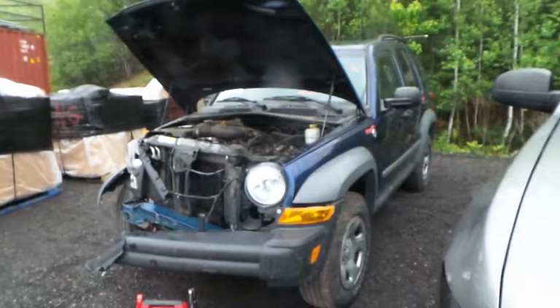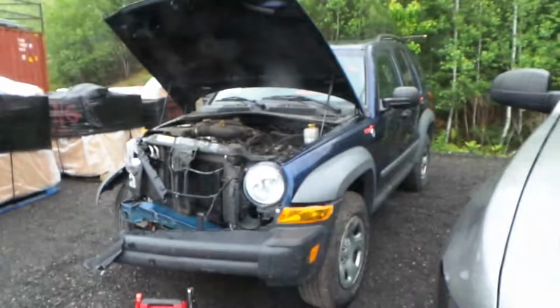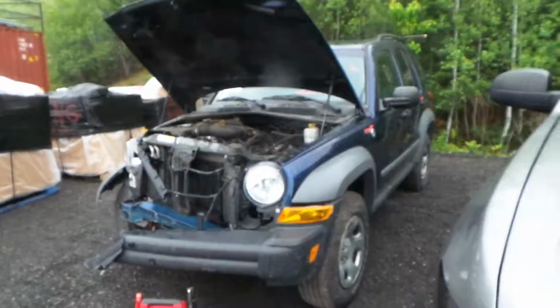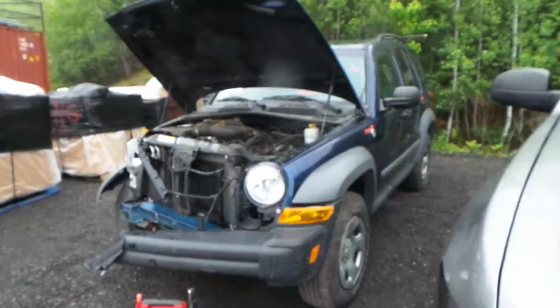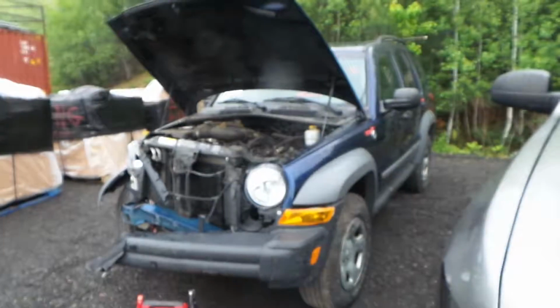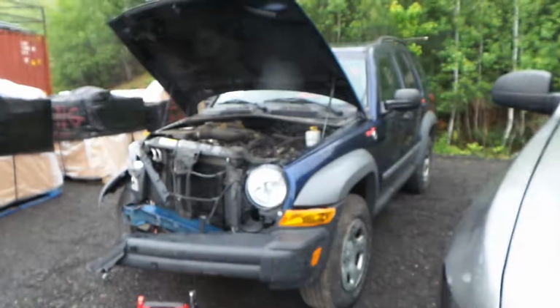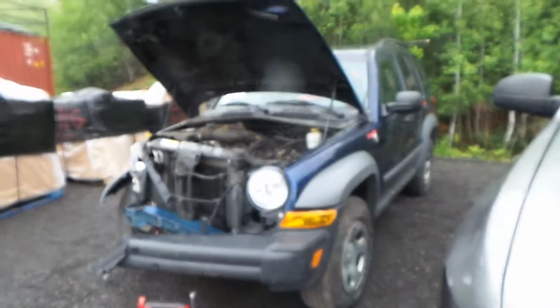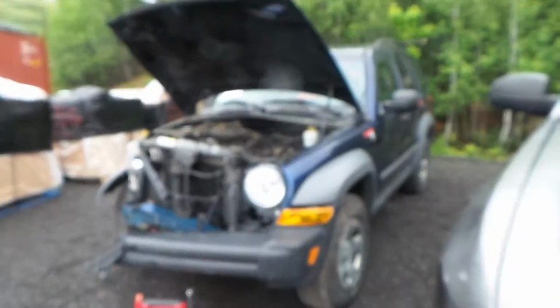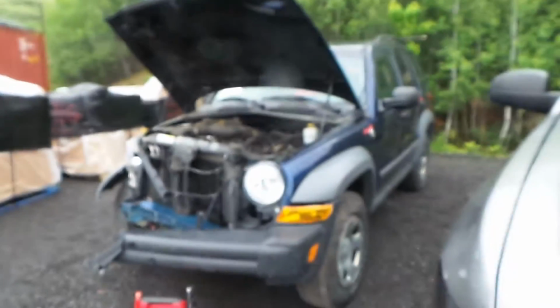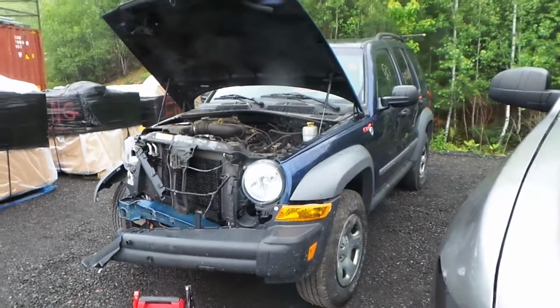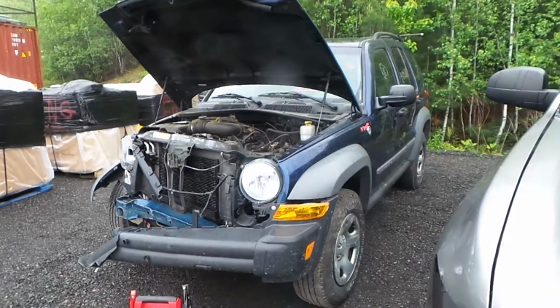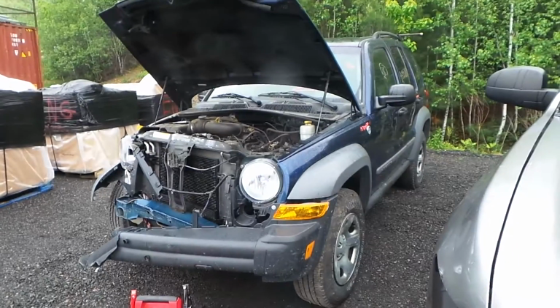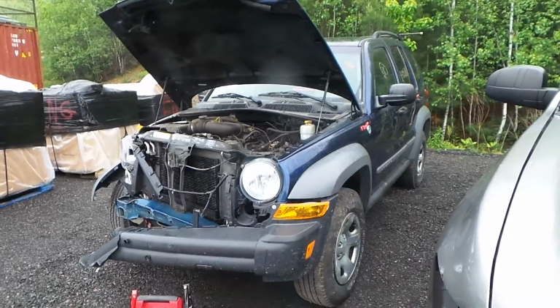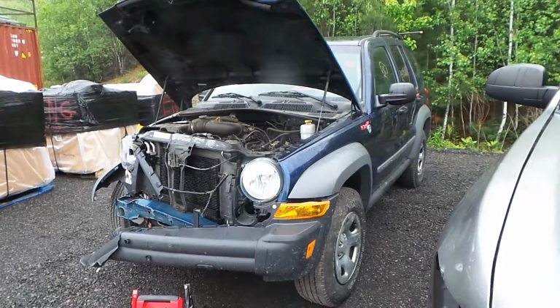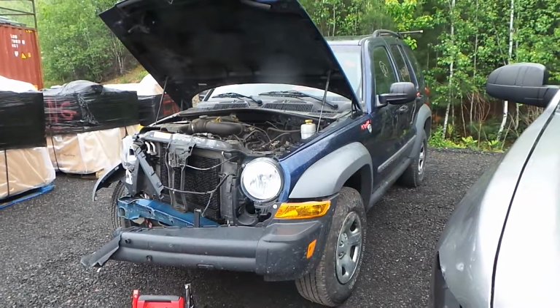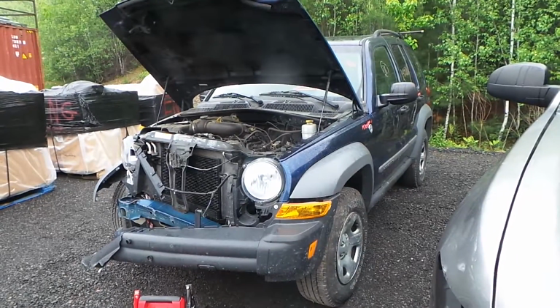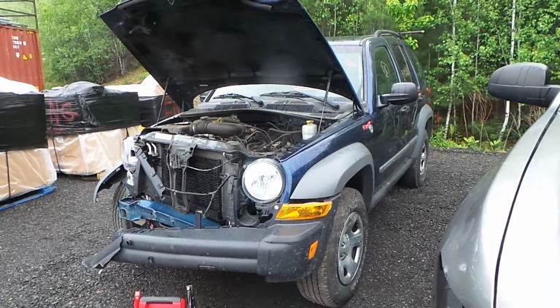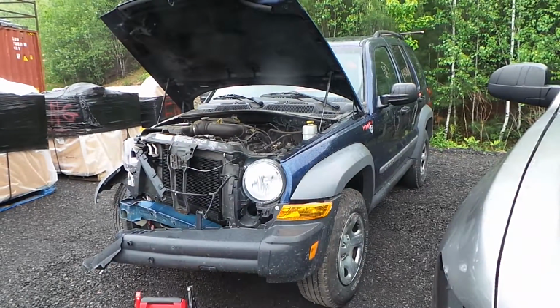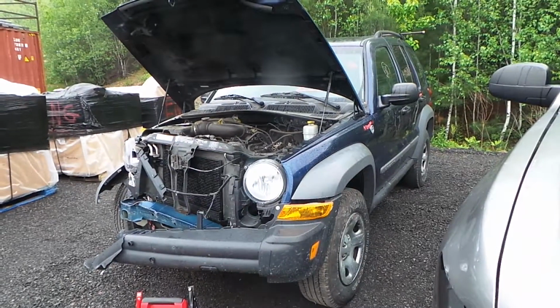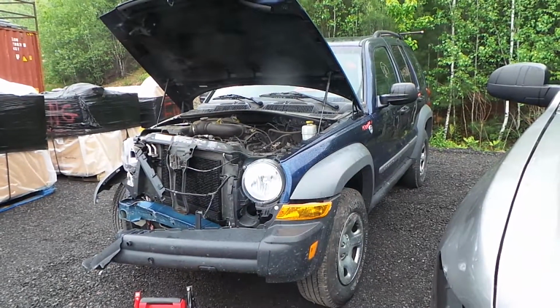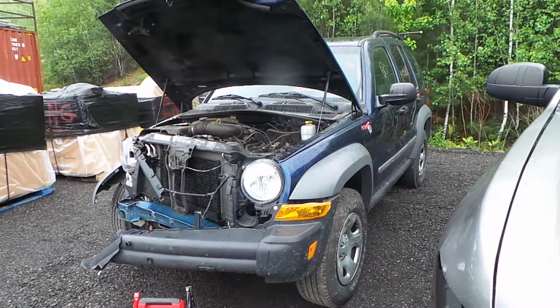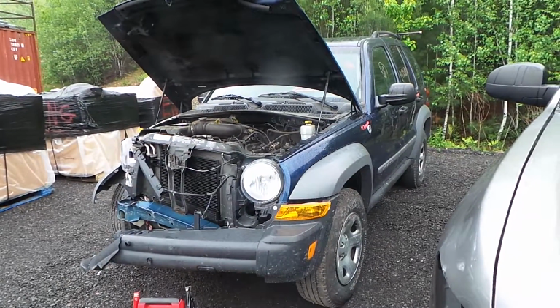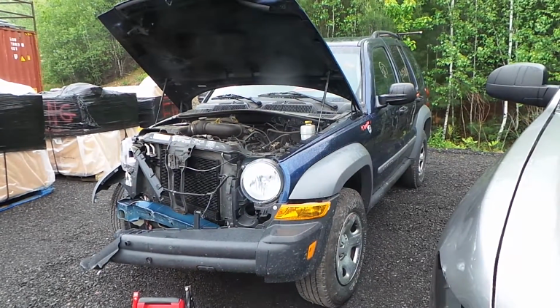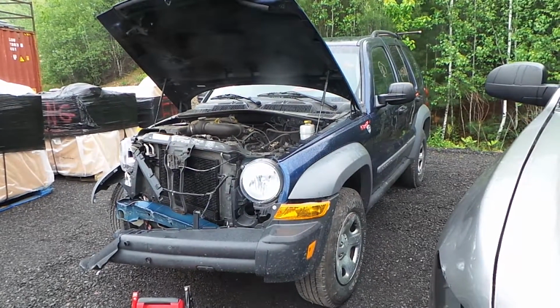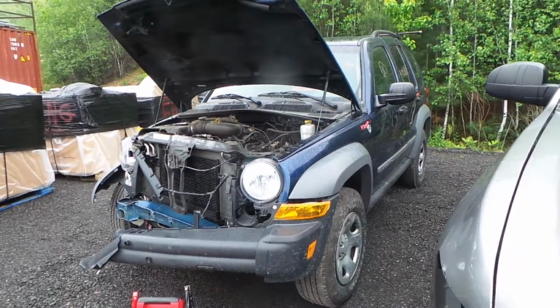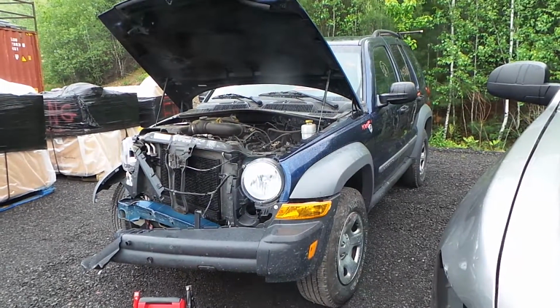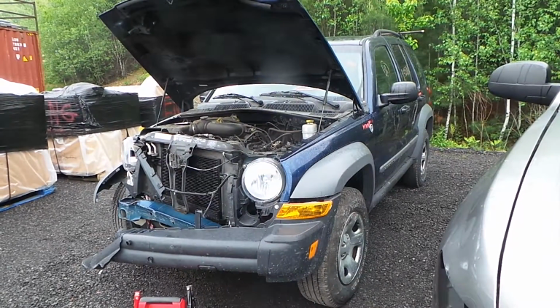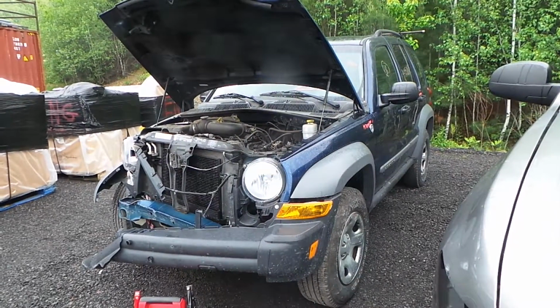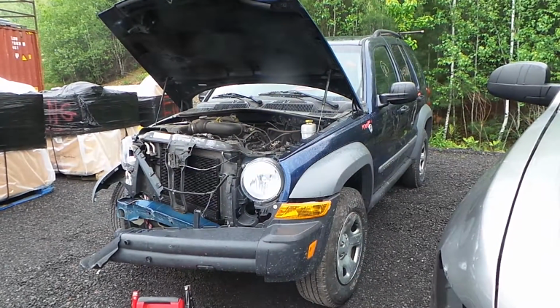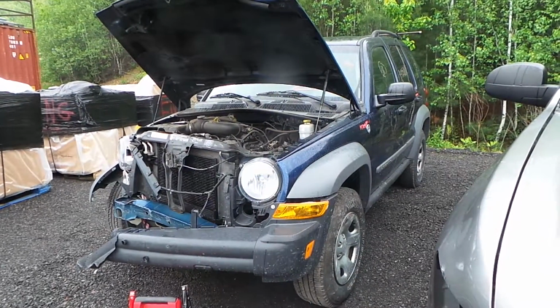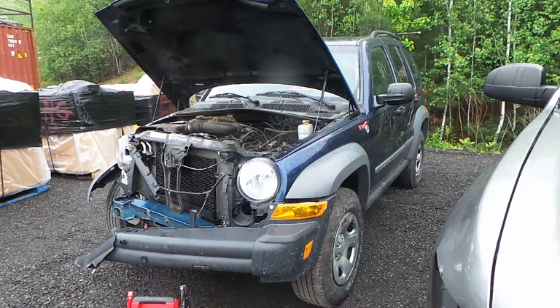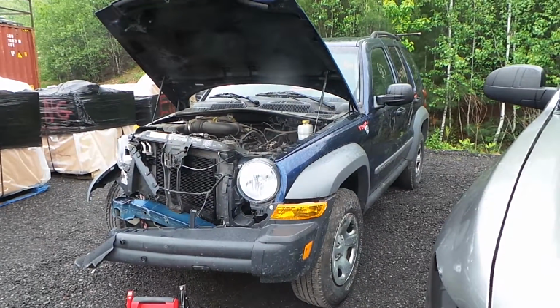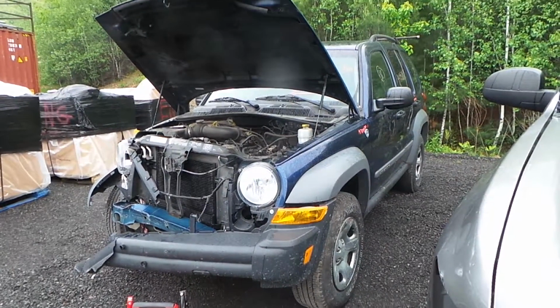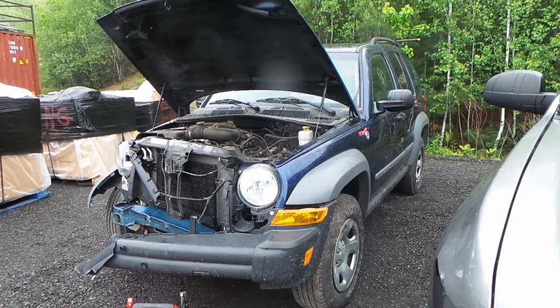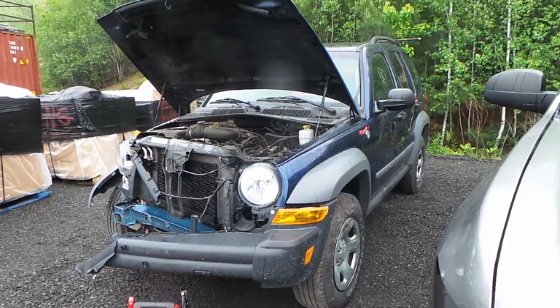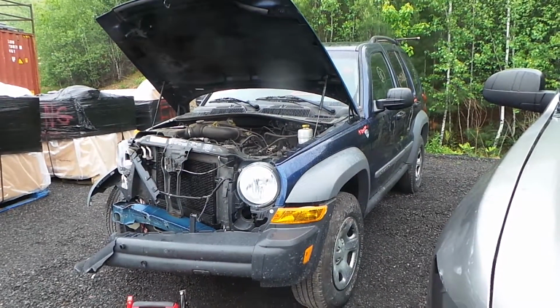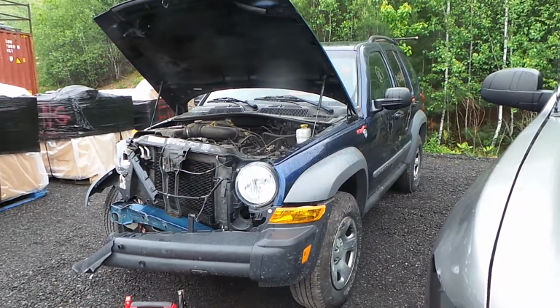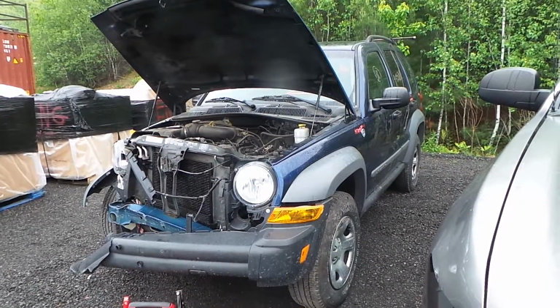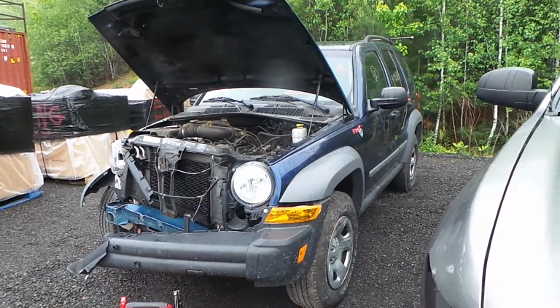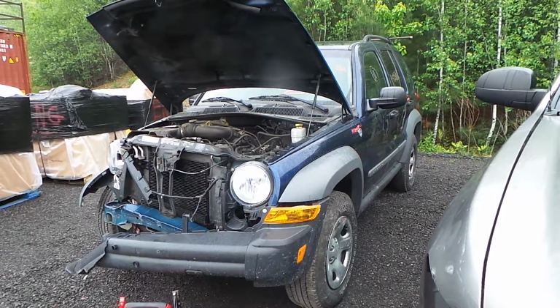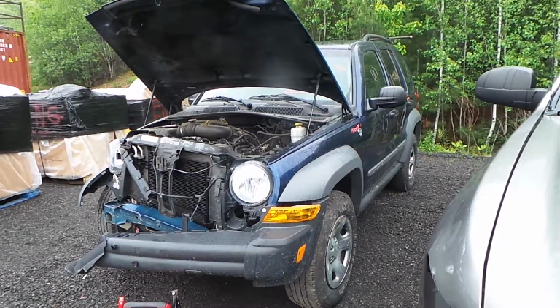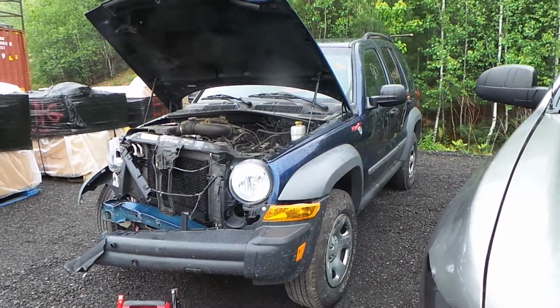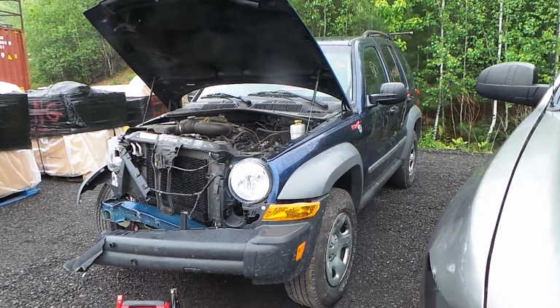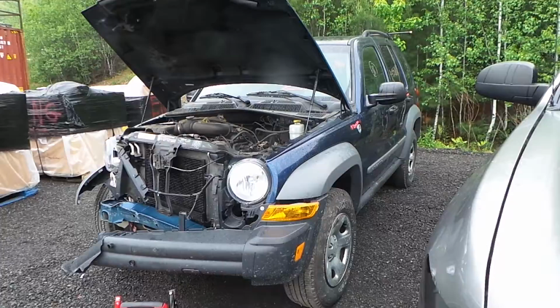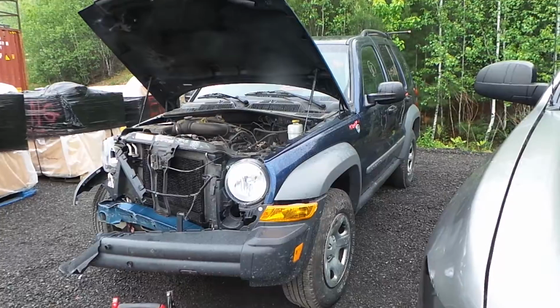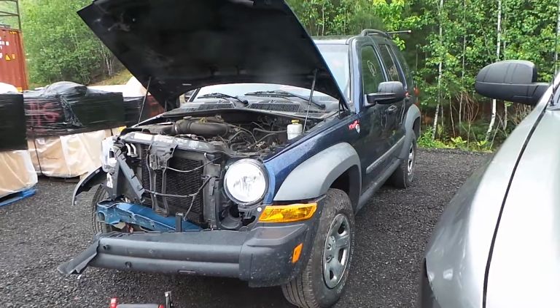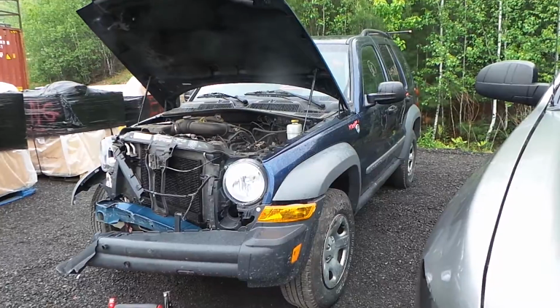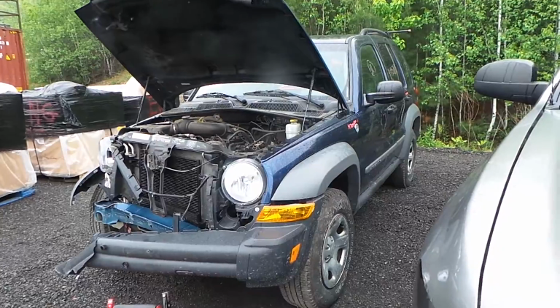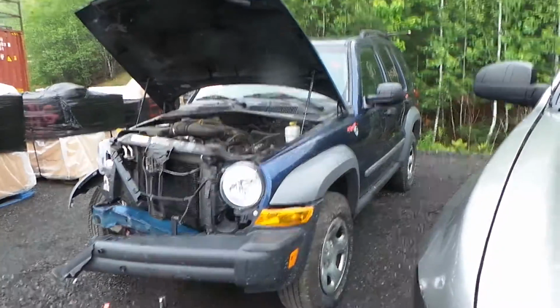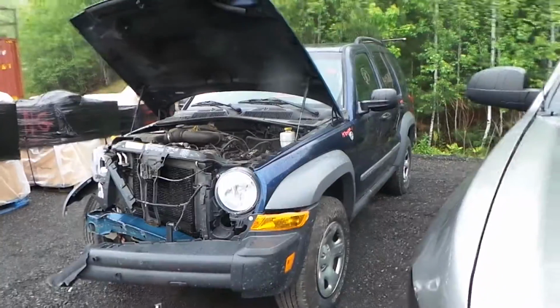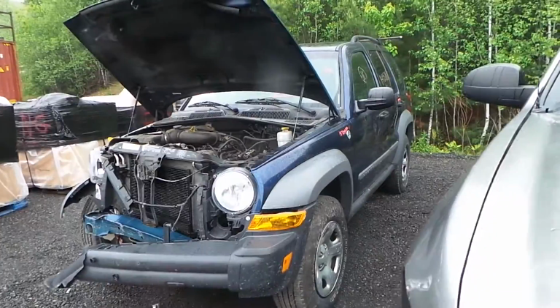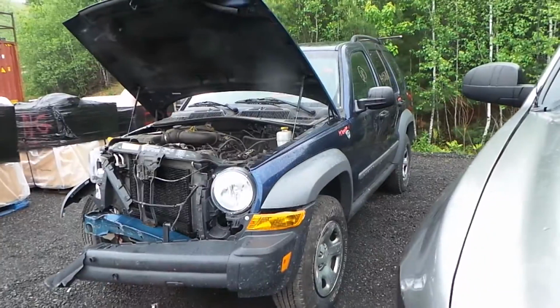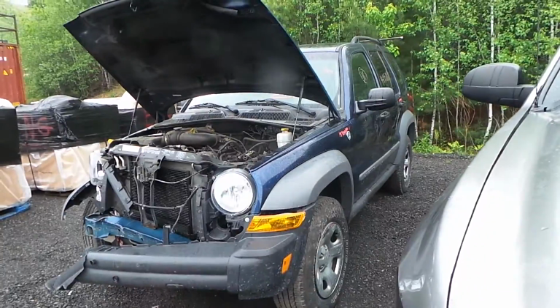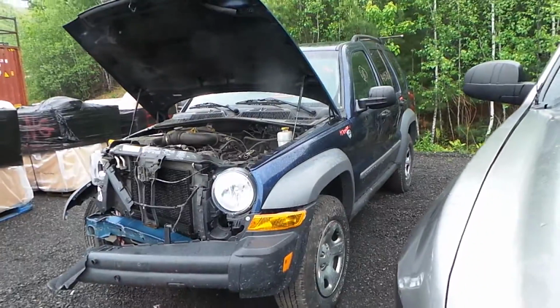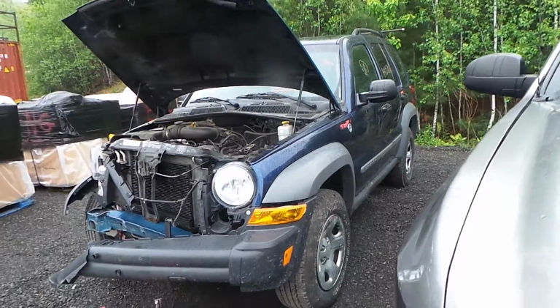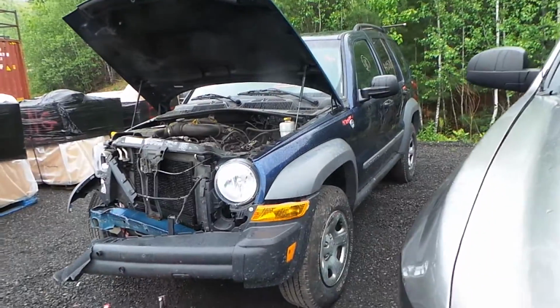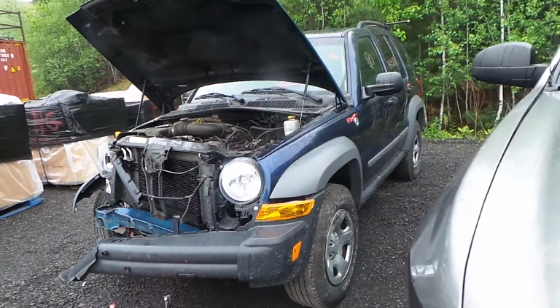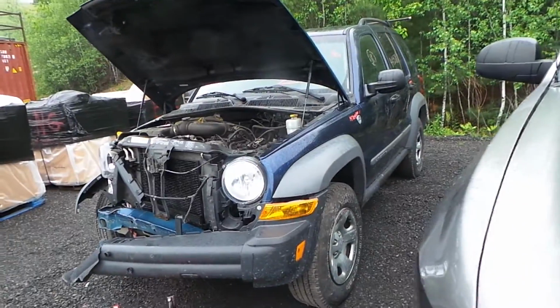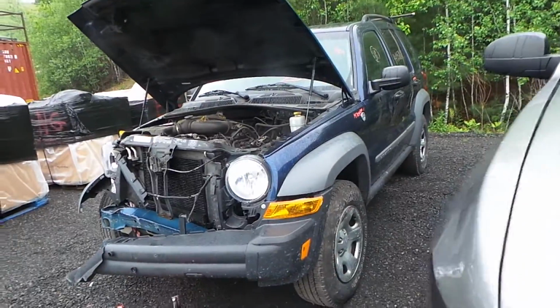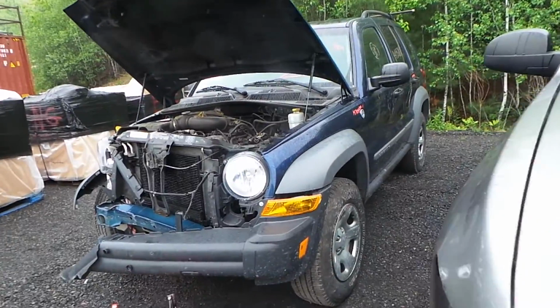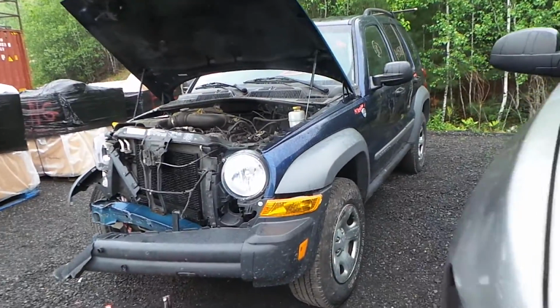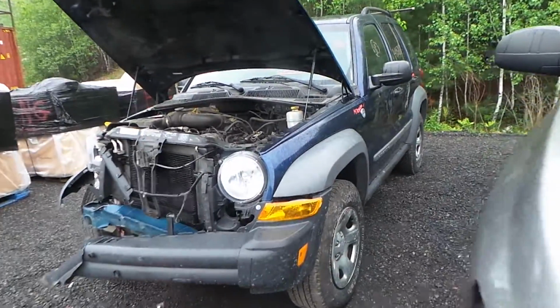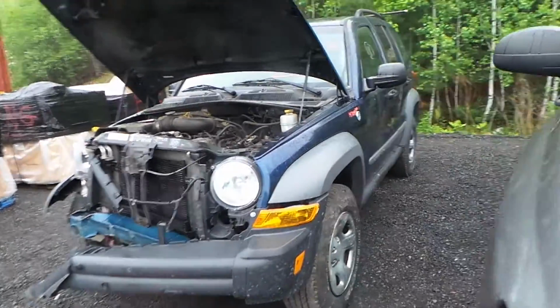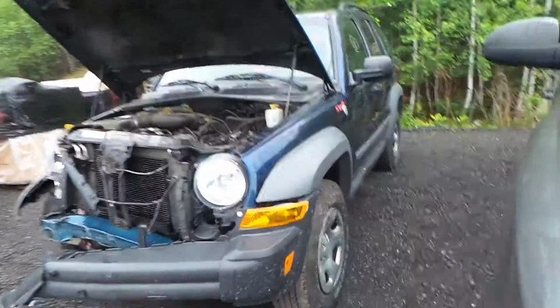Hi, this is Alex with New England Auto and Truck Recyclers. Today we are parting out a 2005 Jeep Liberty, stock number M70420.